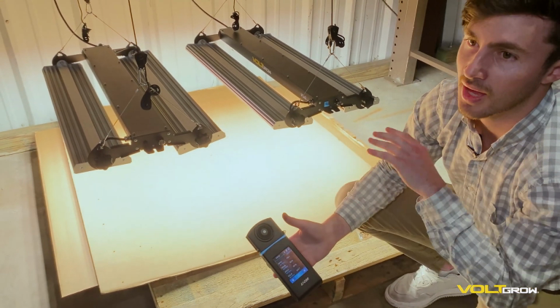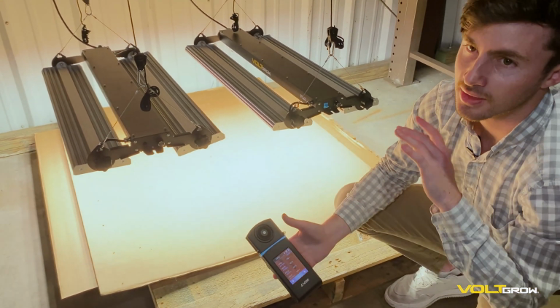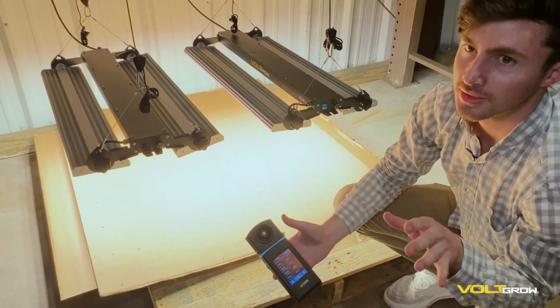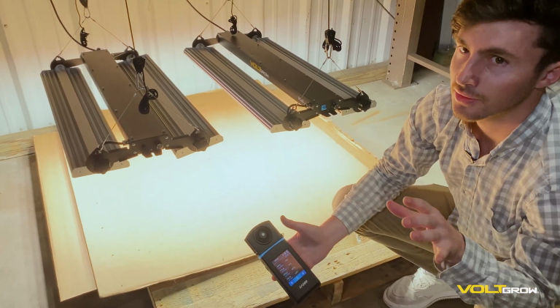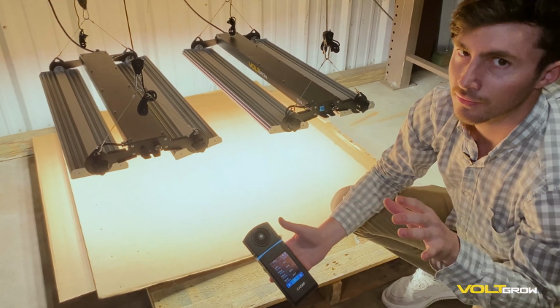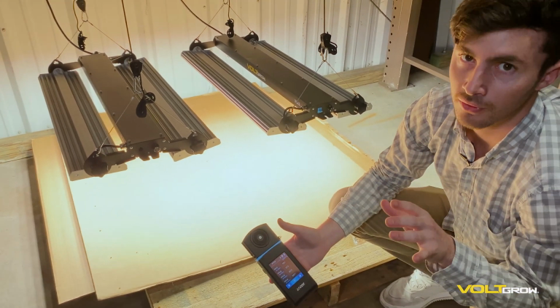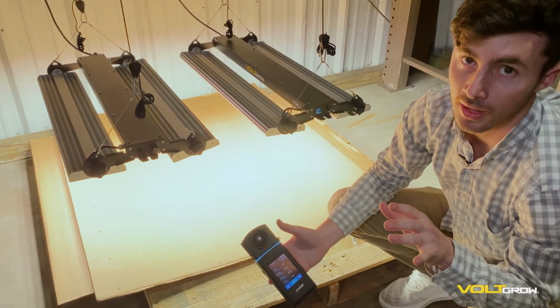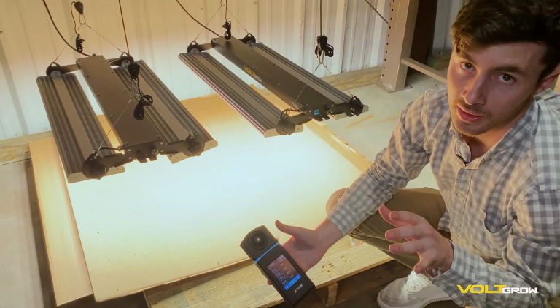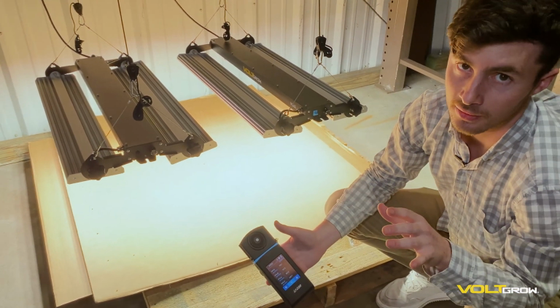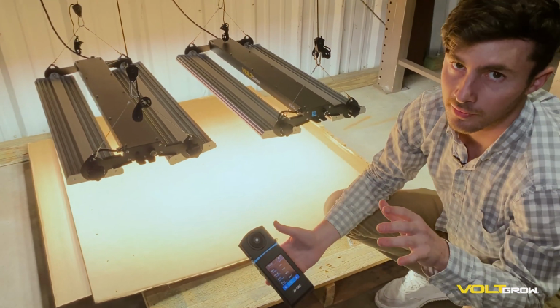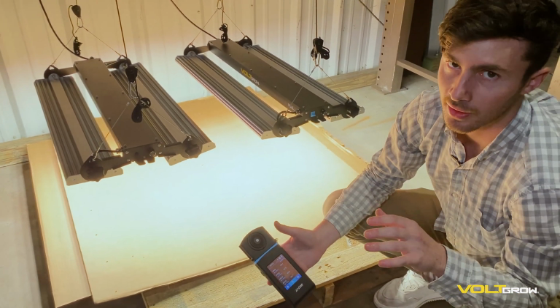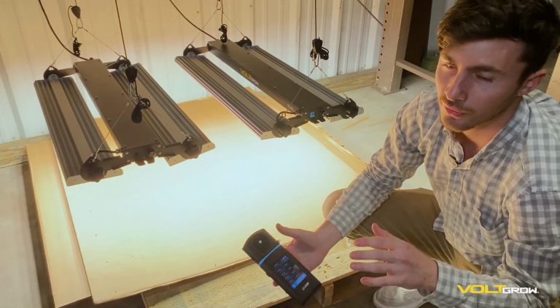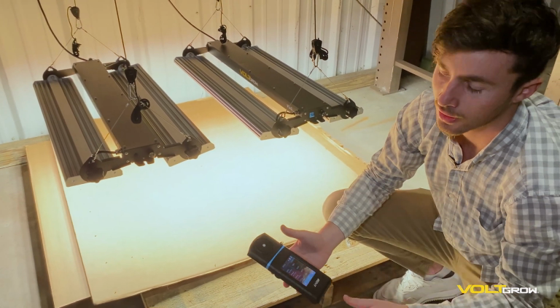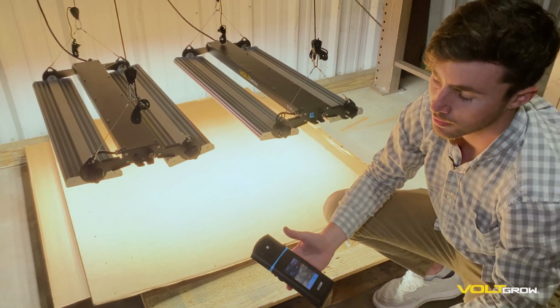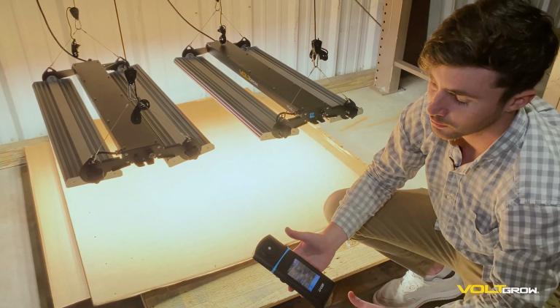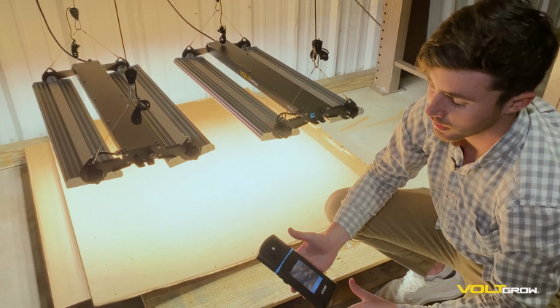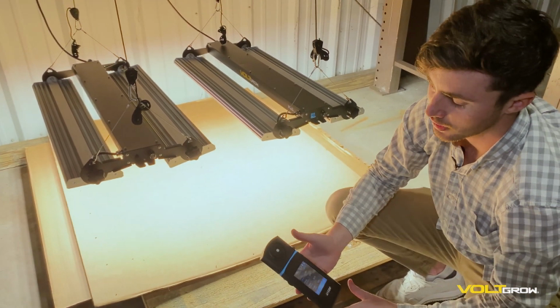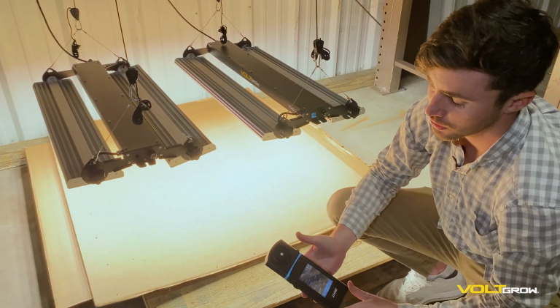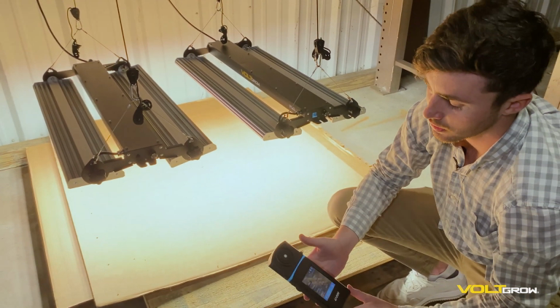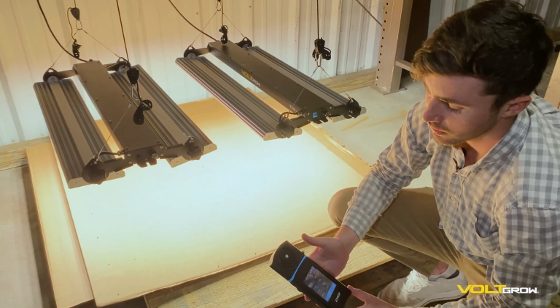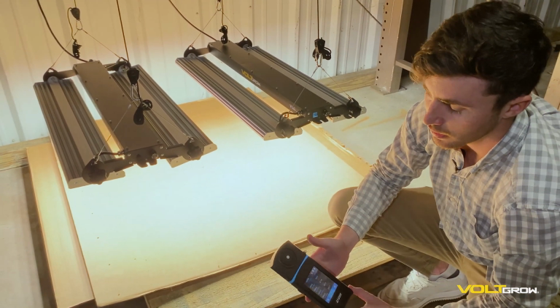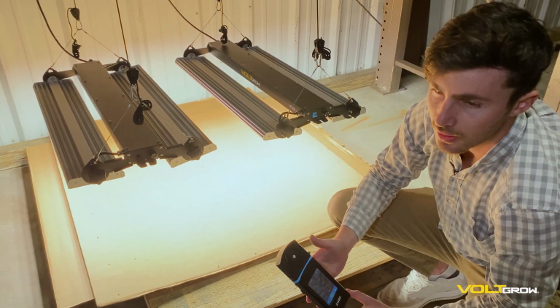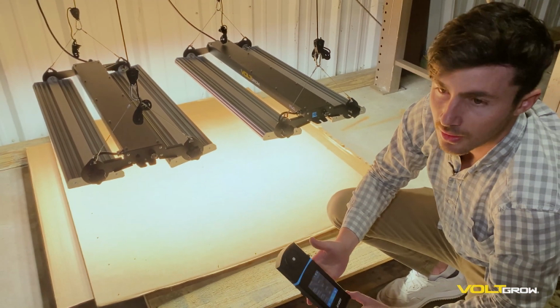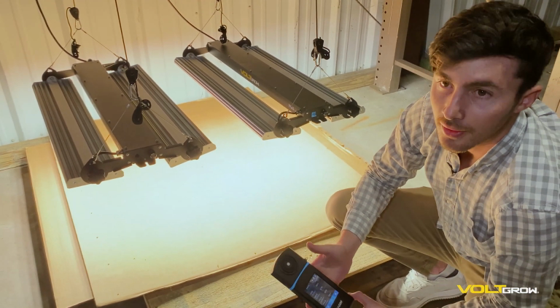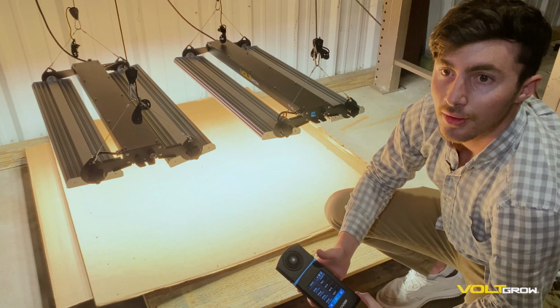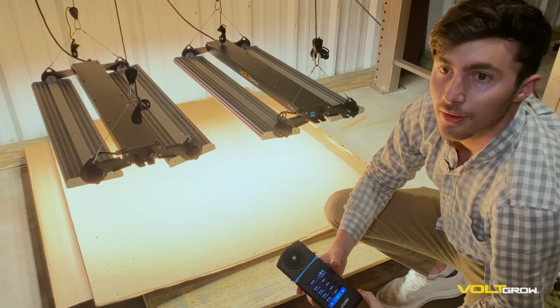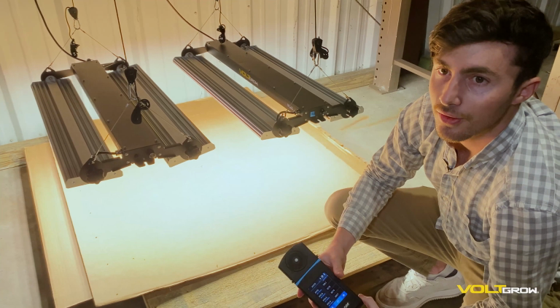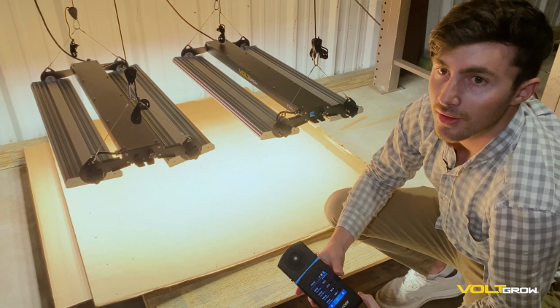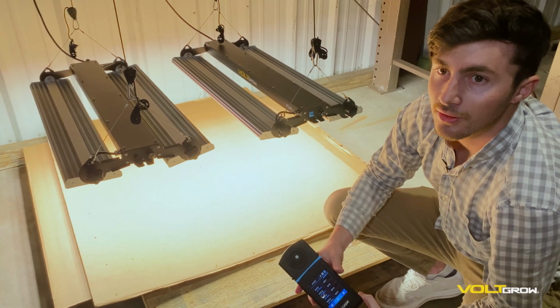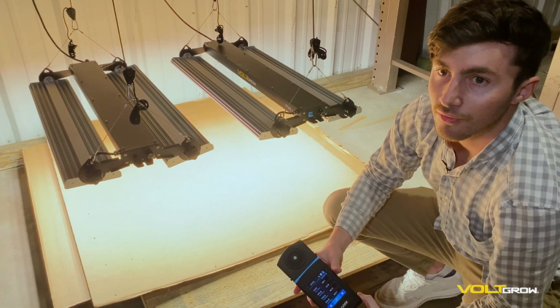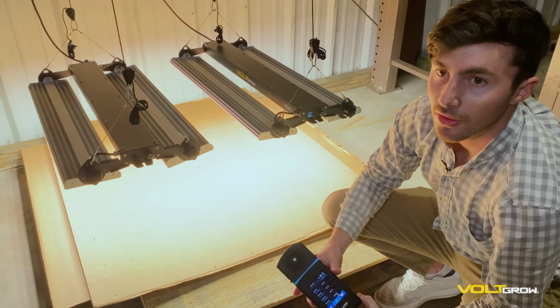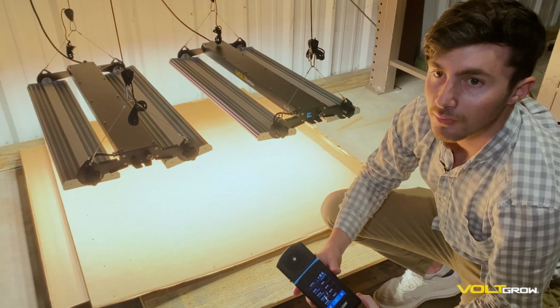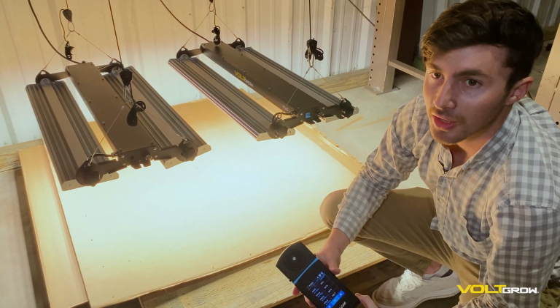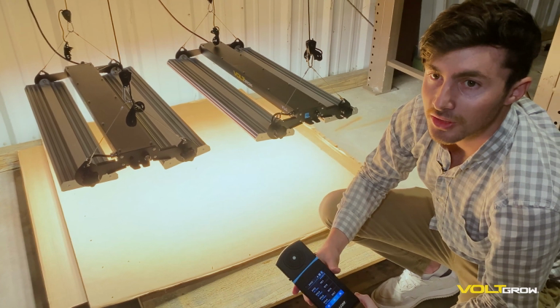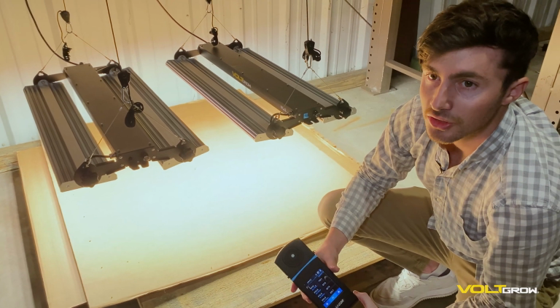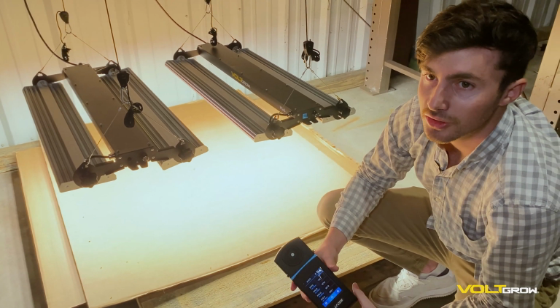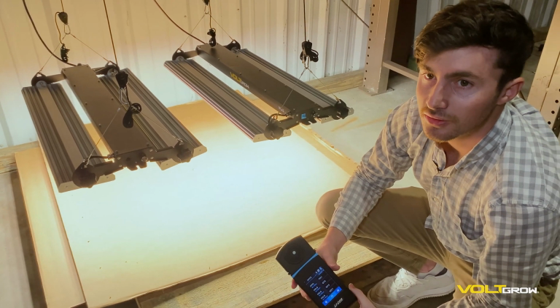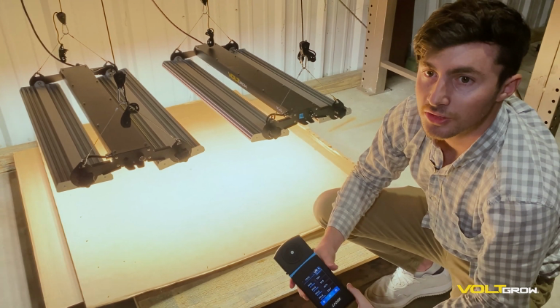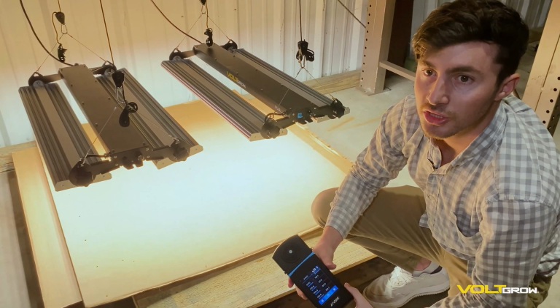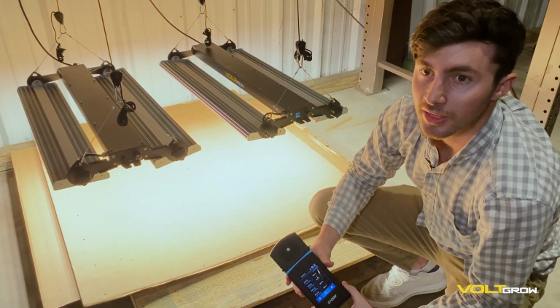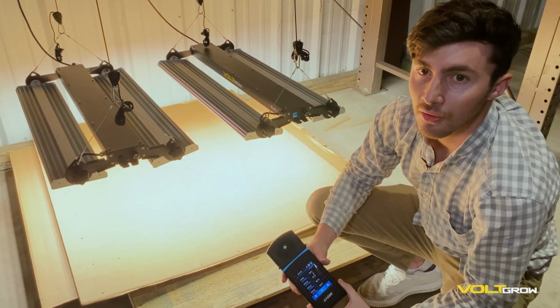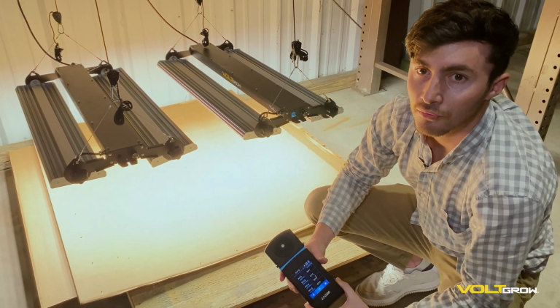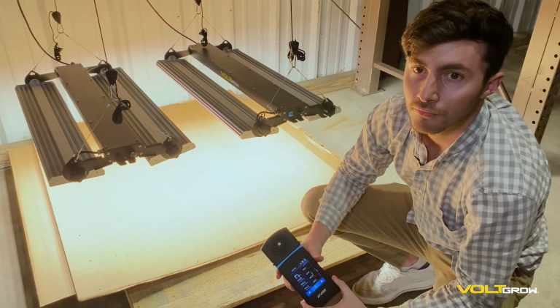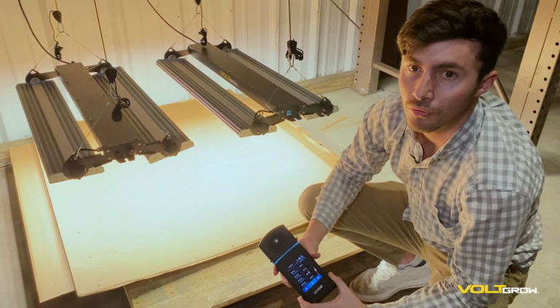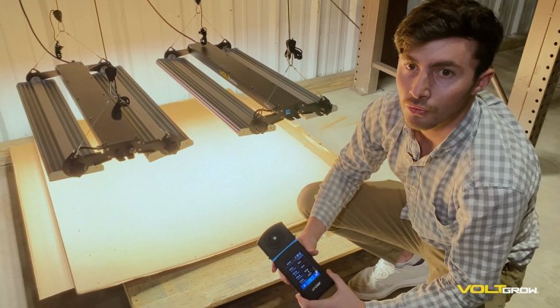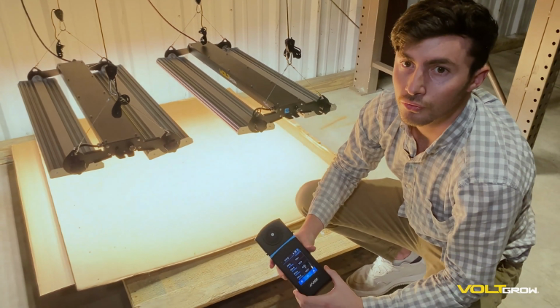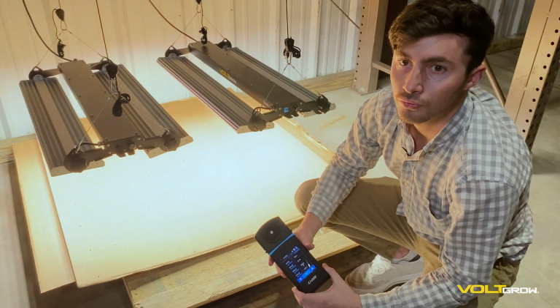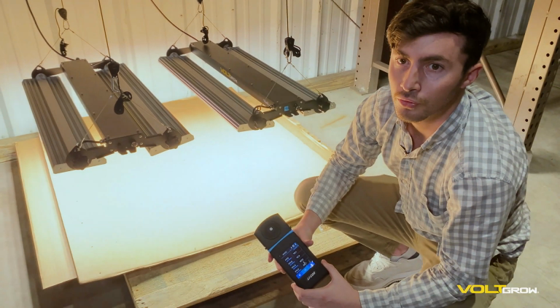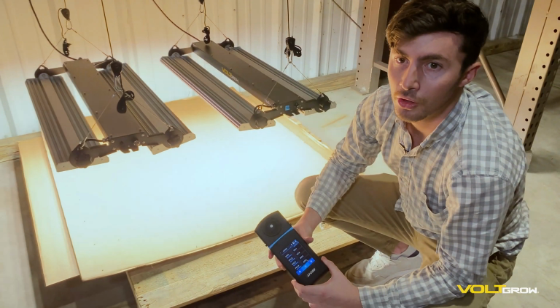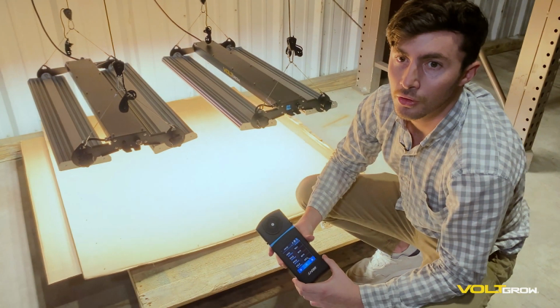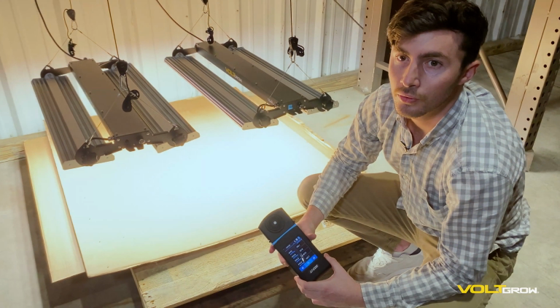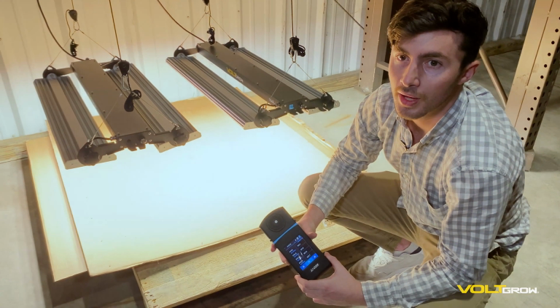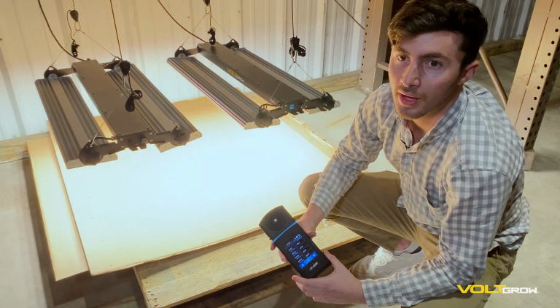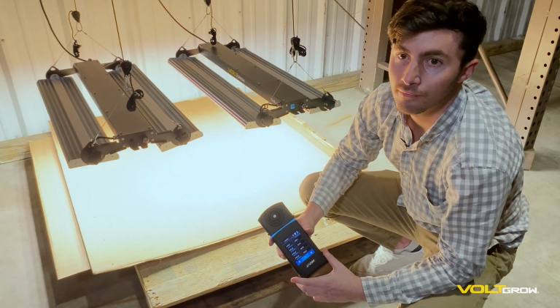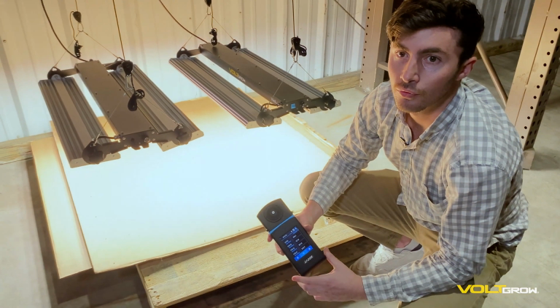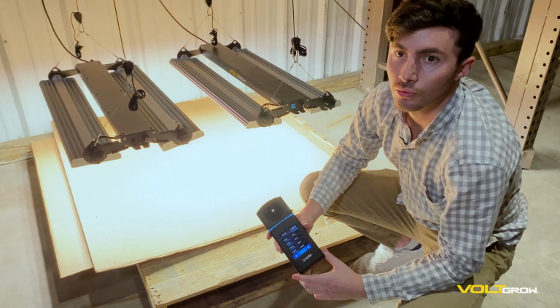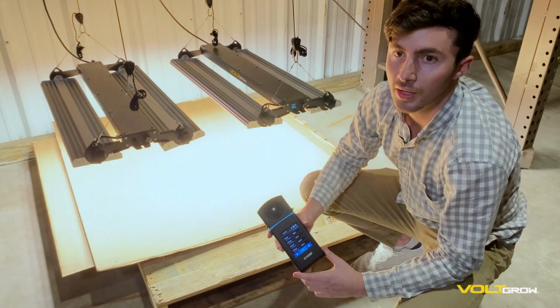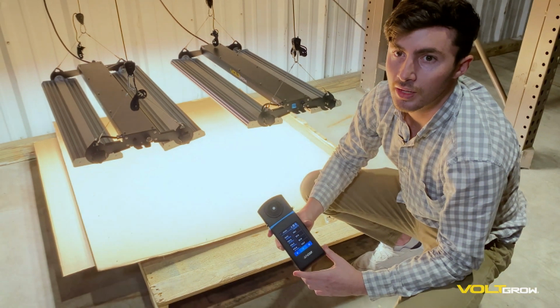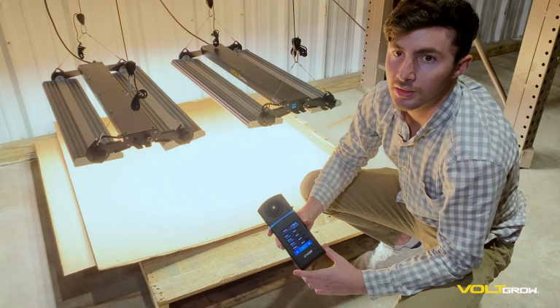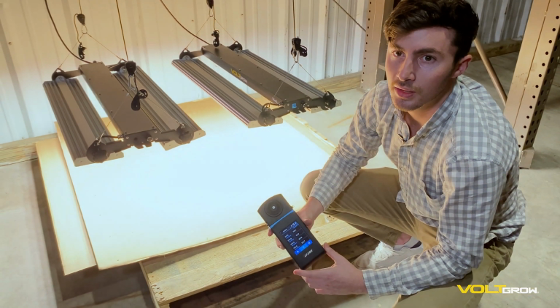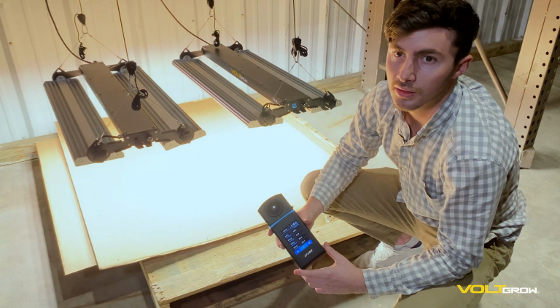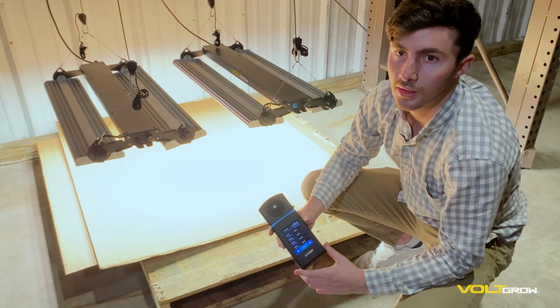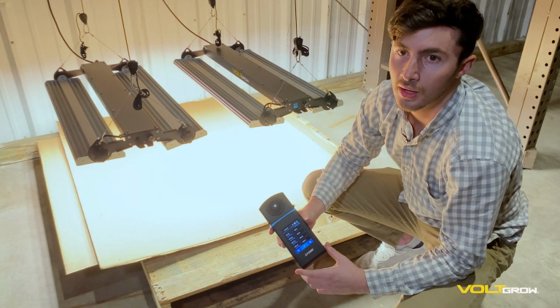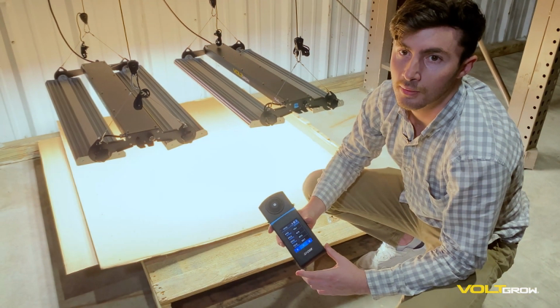Excellent for any flowering application. Thank you very much. Check out VoltGrow at VoltLighting.com.